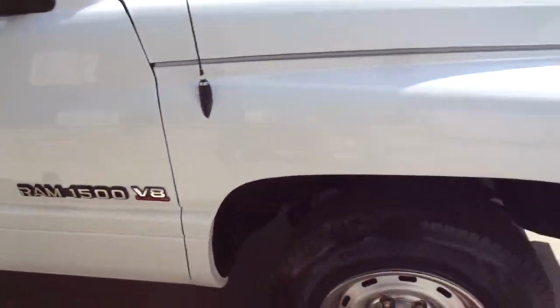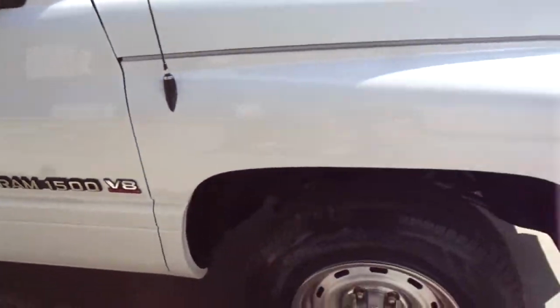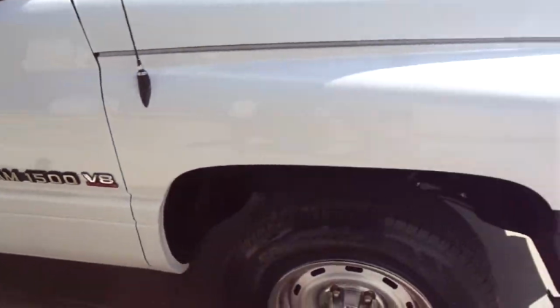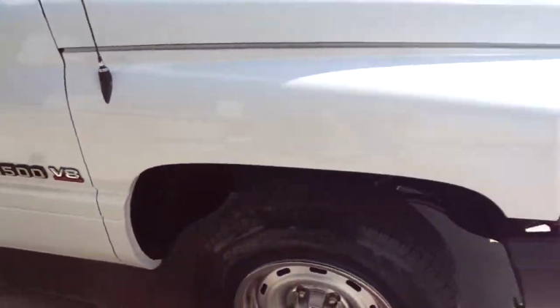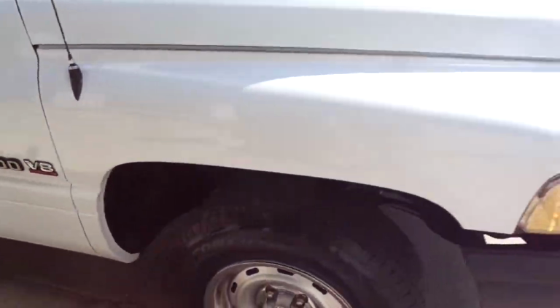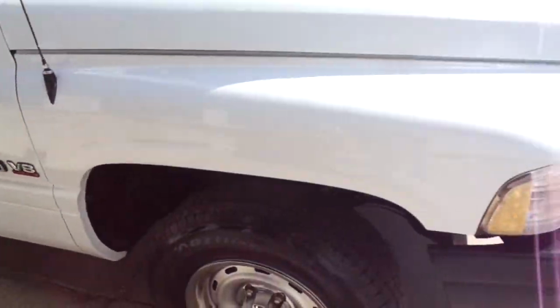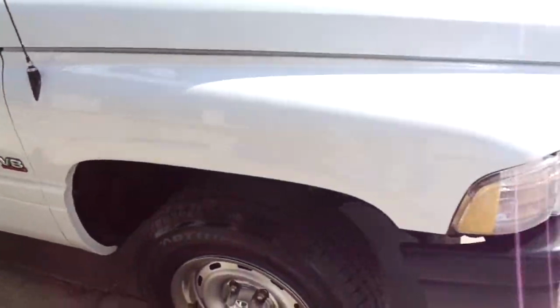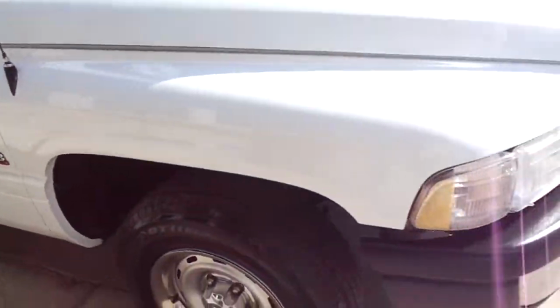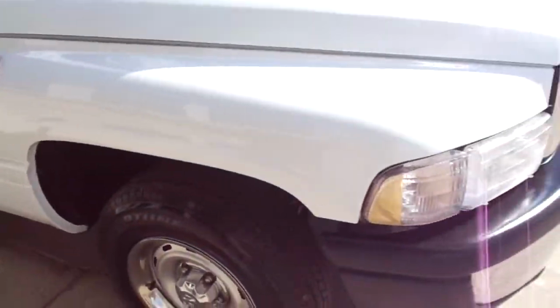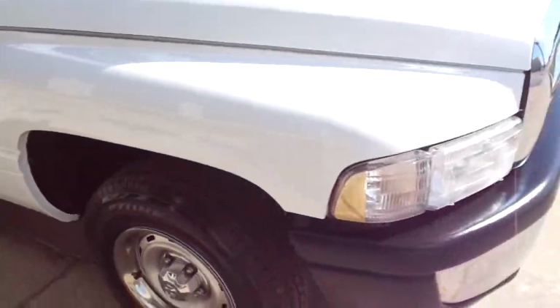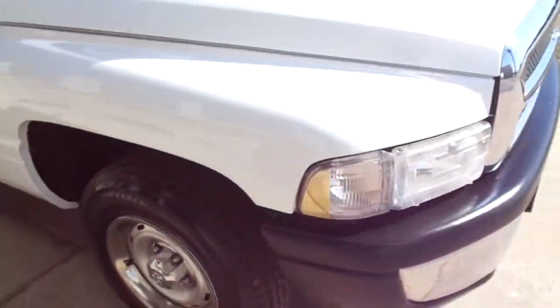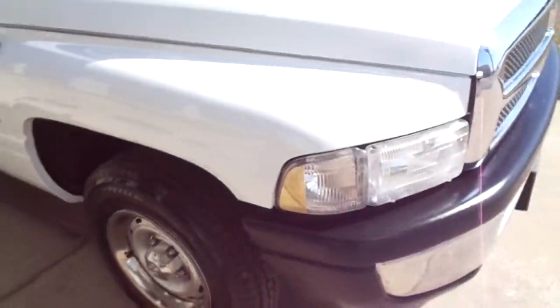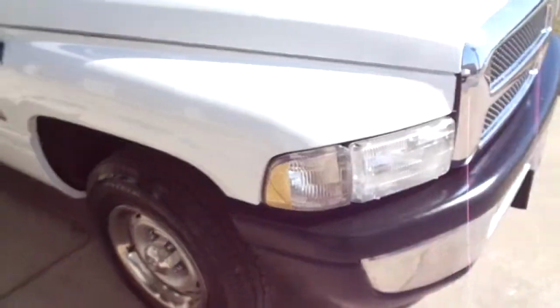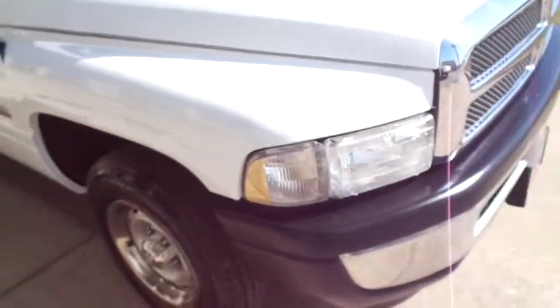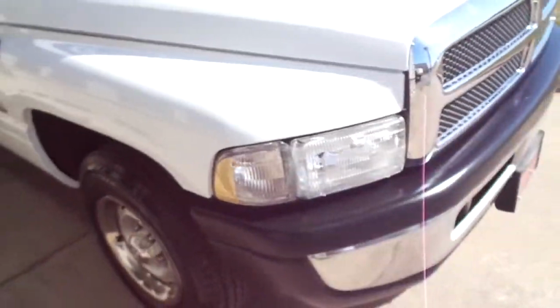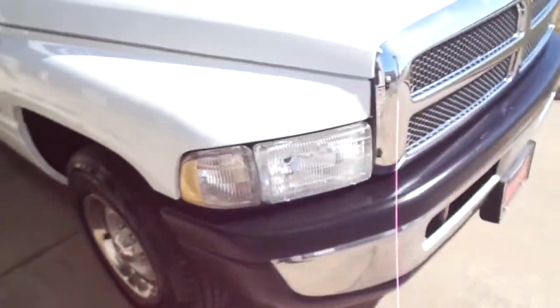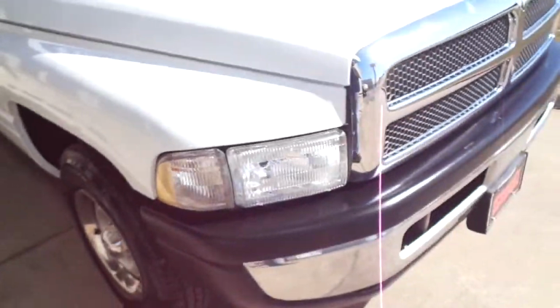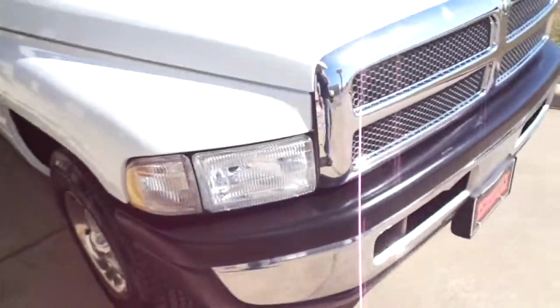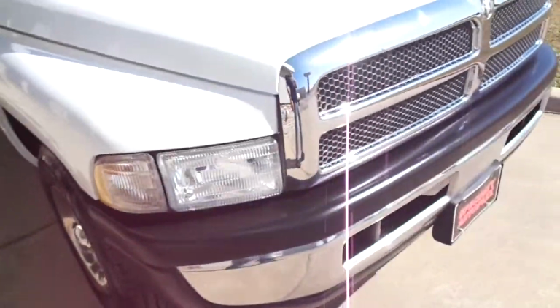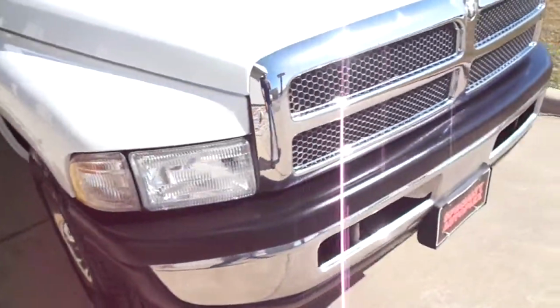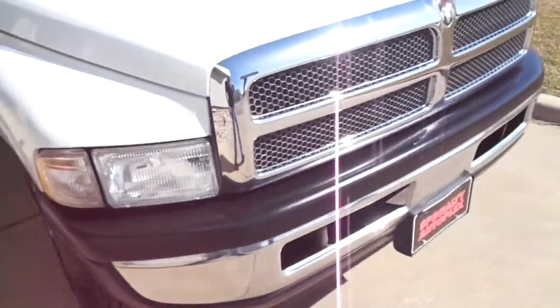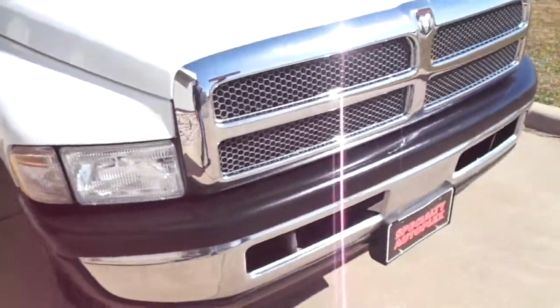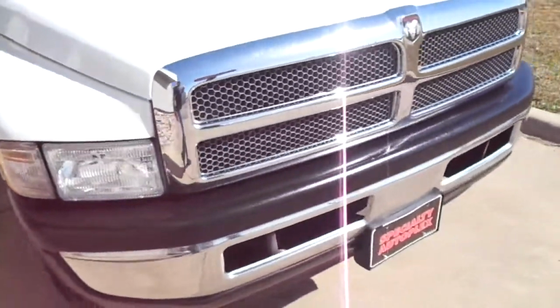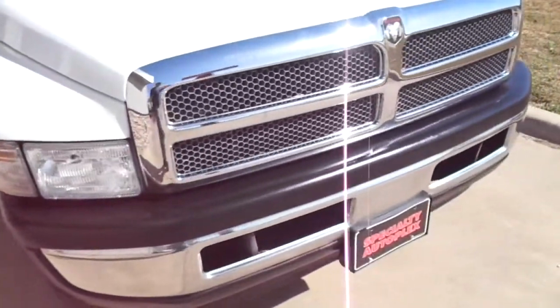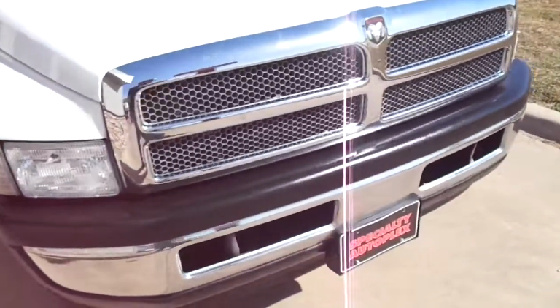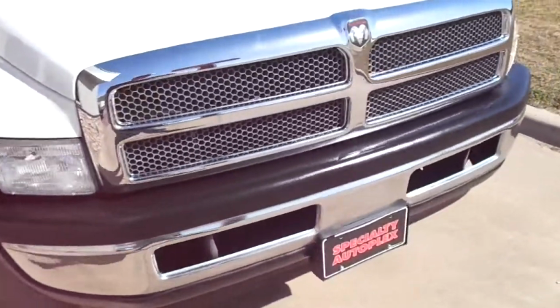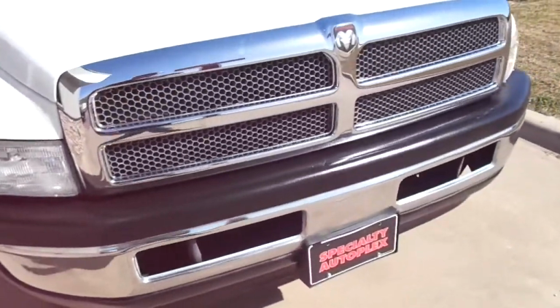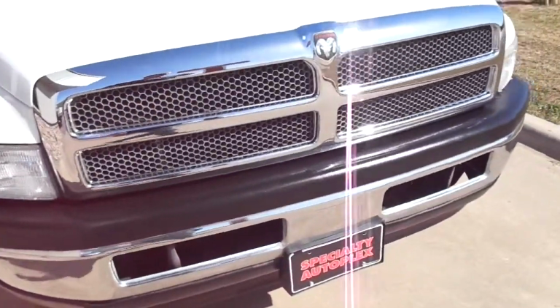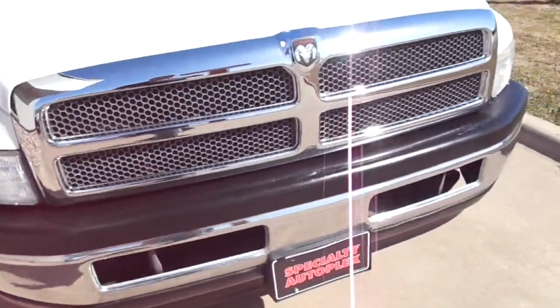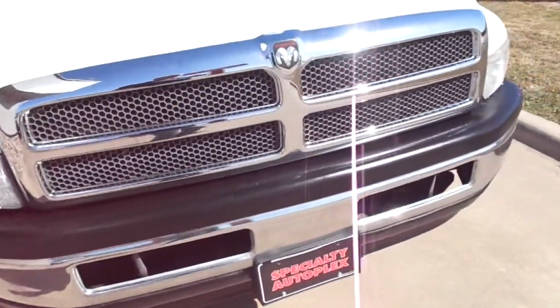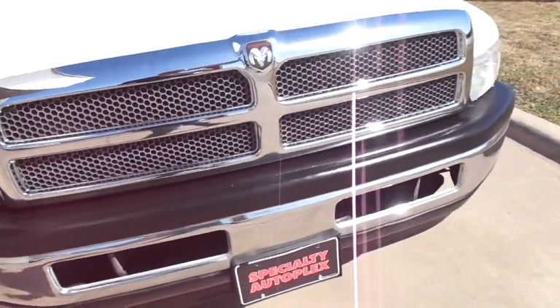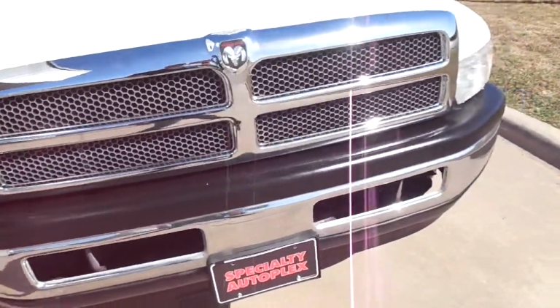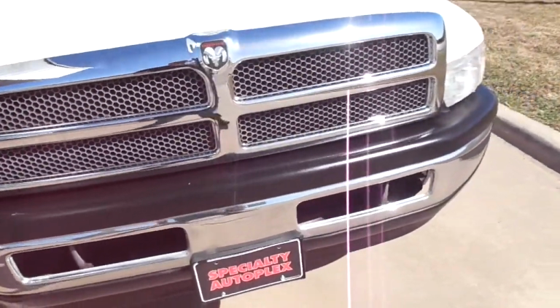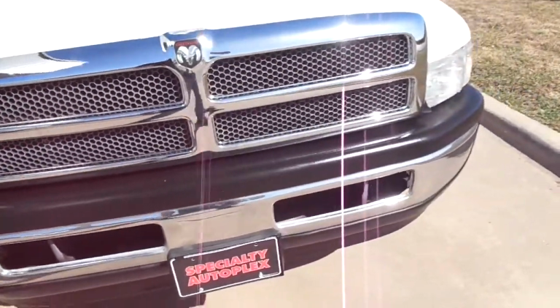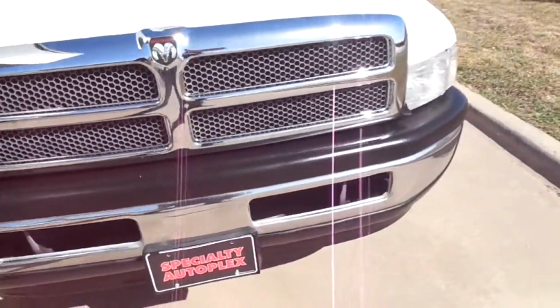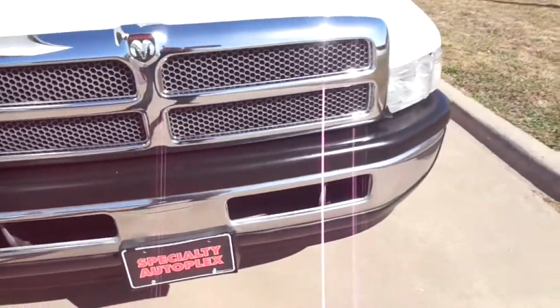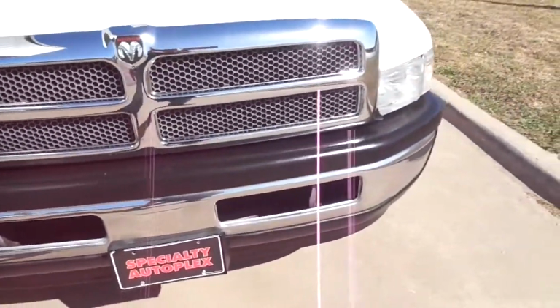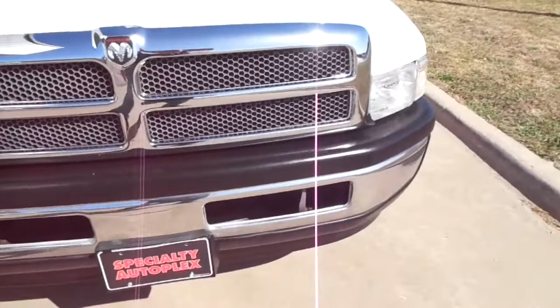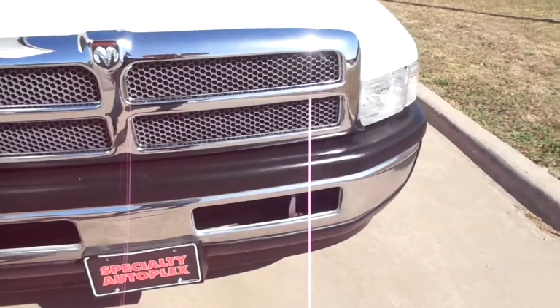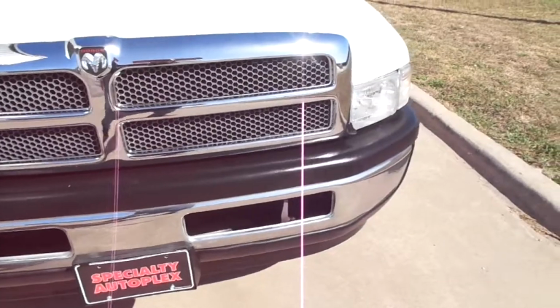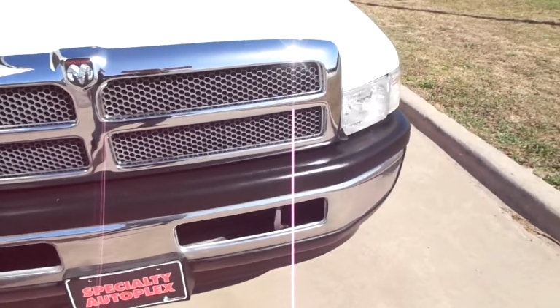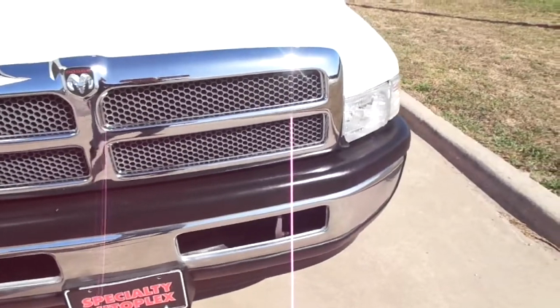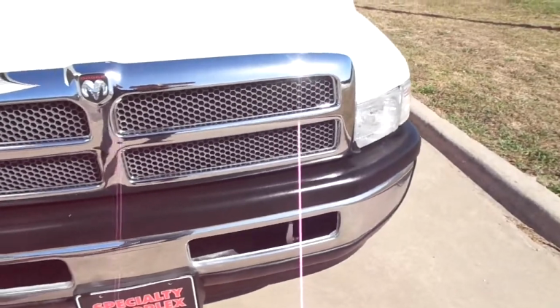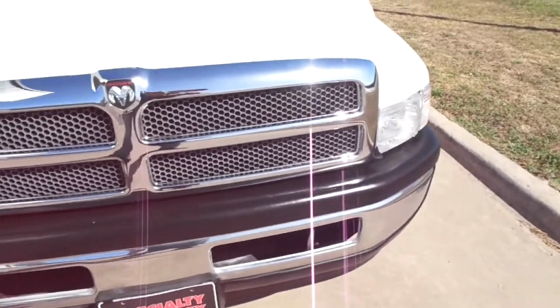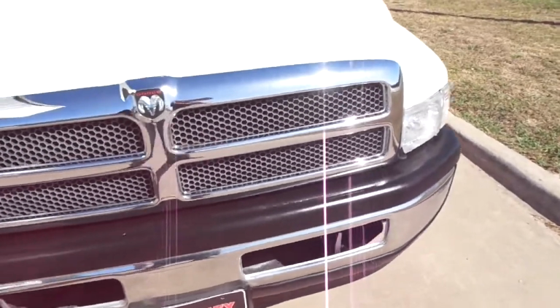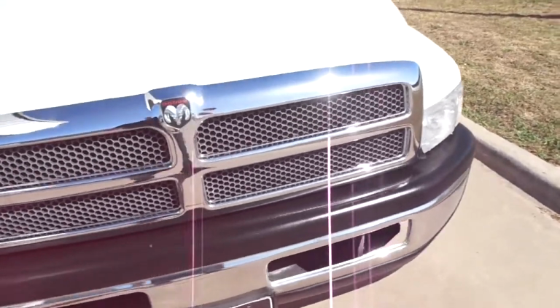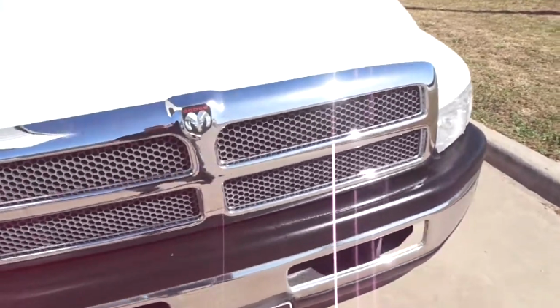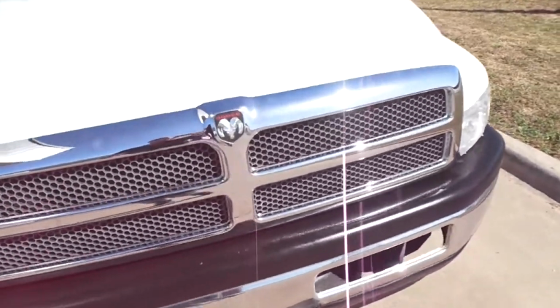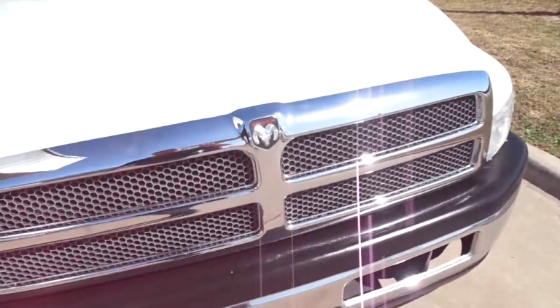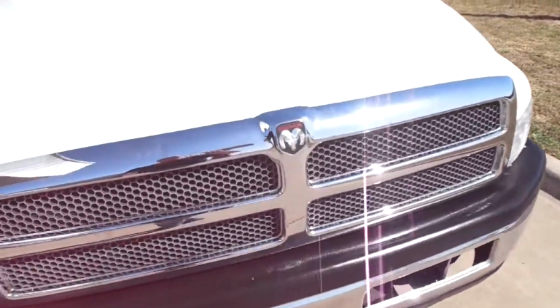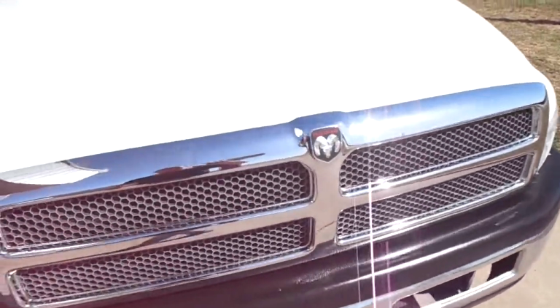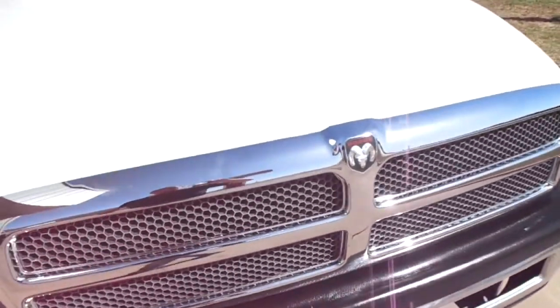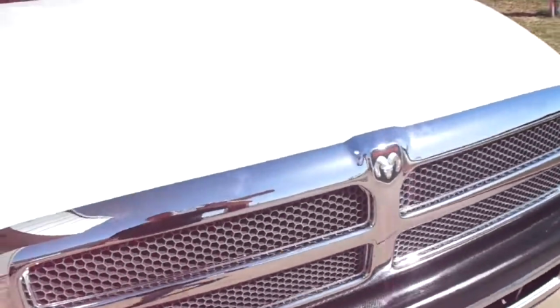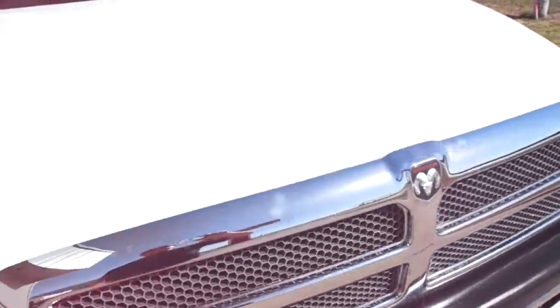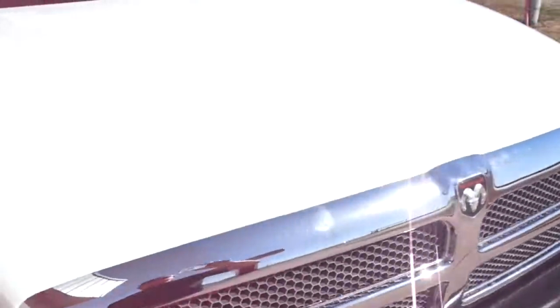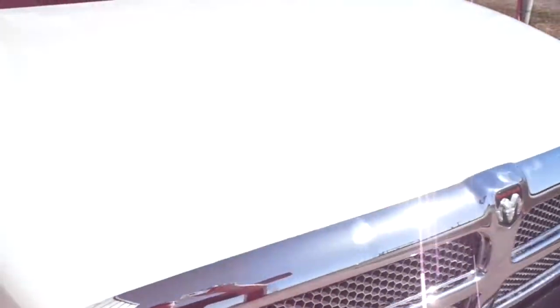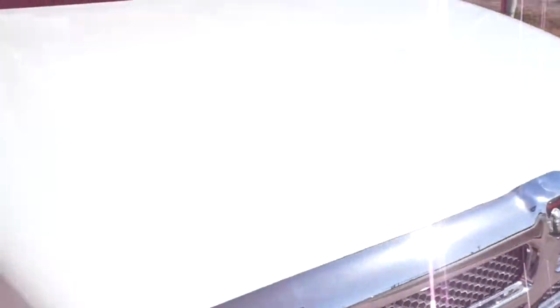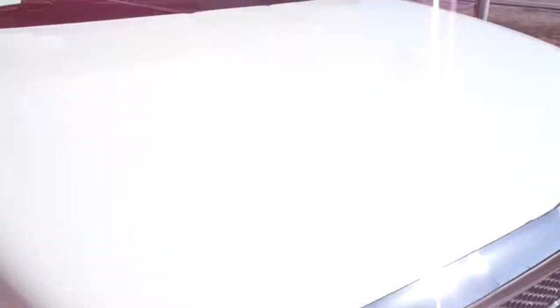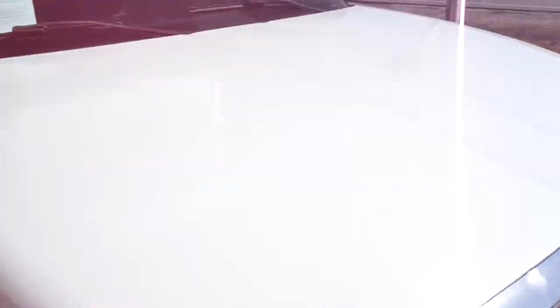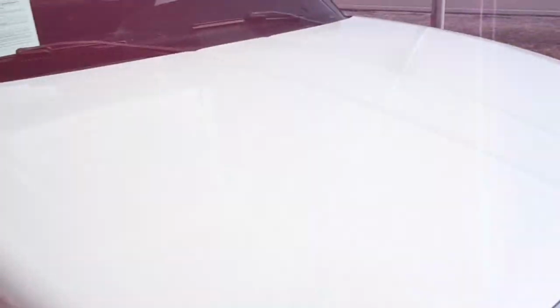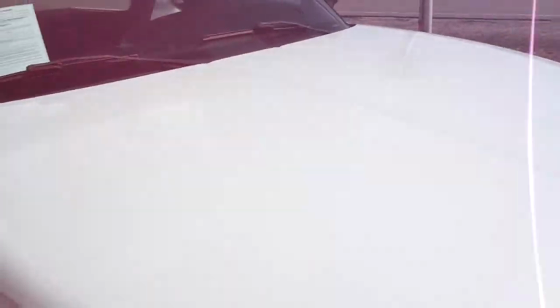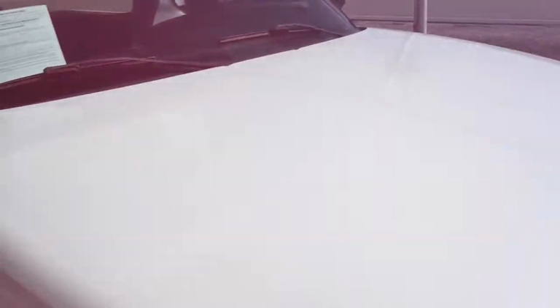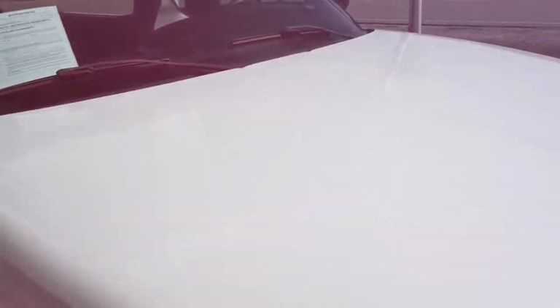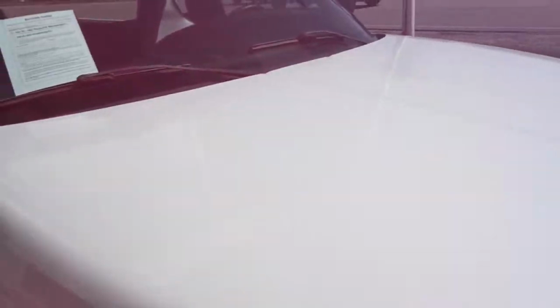All the headlights and turn signals are all clear and in good shape. There's no hail damage, no cracks in the windshield.